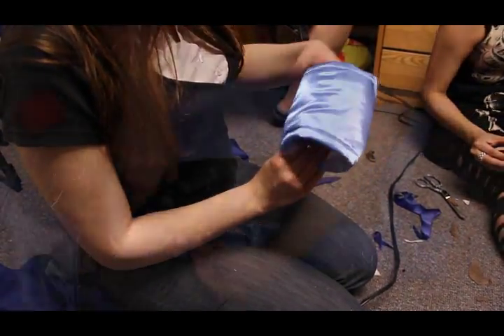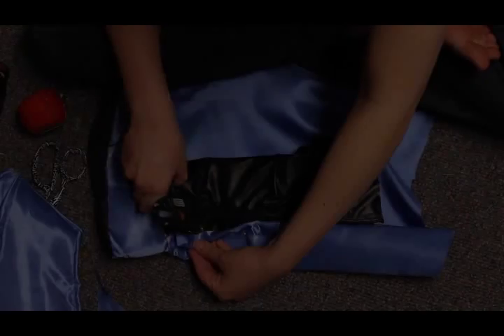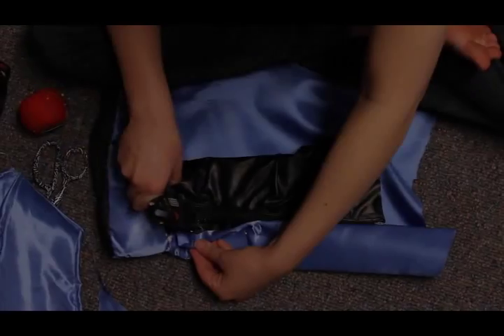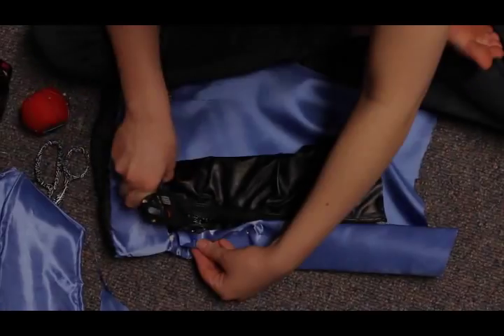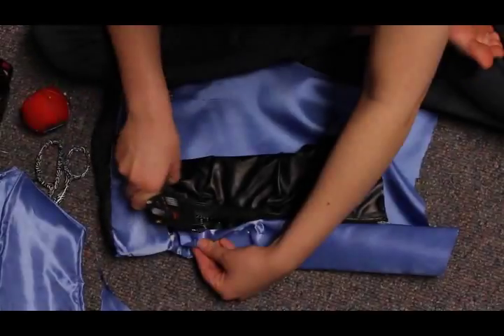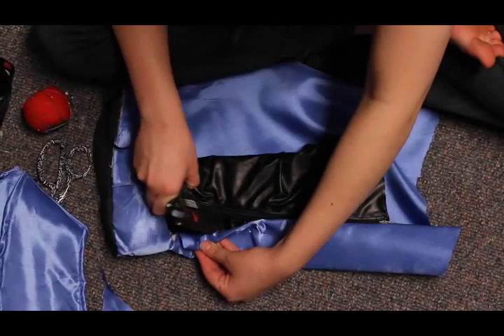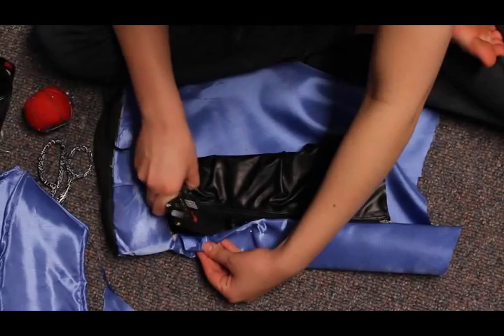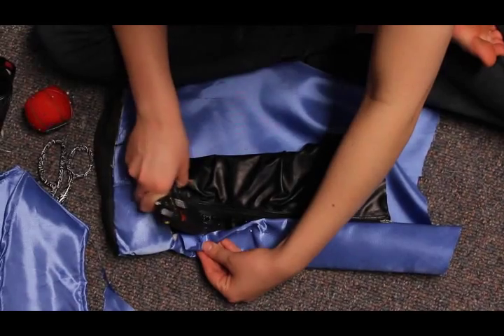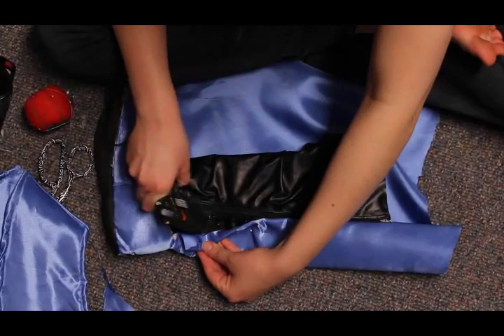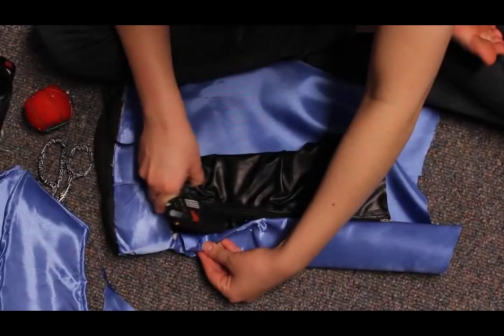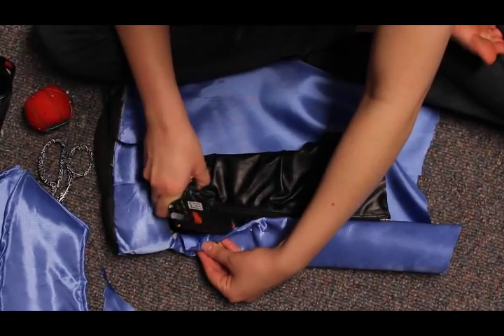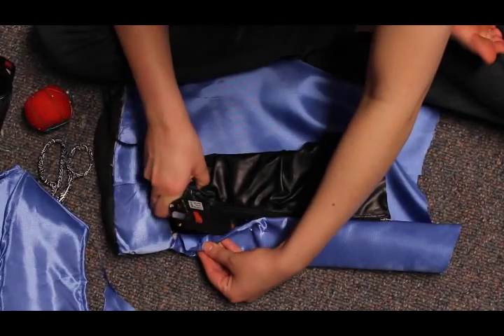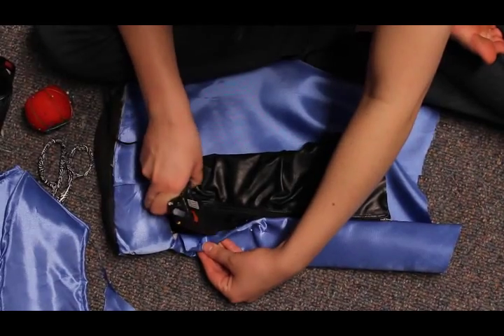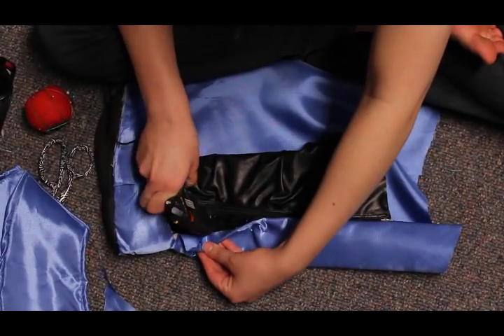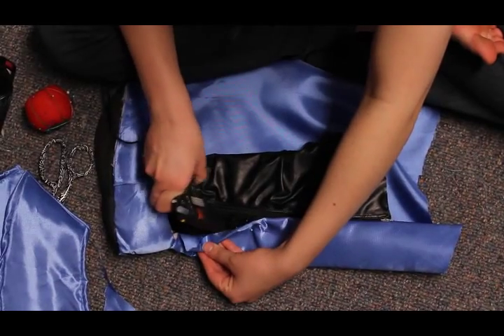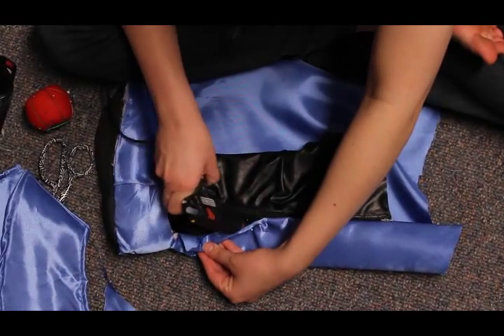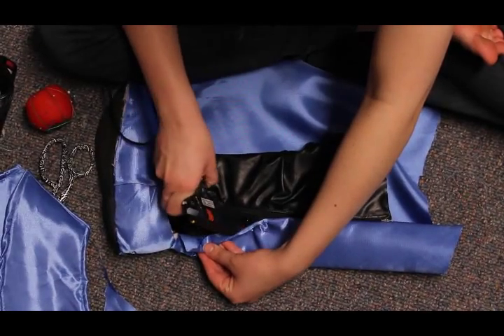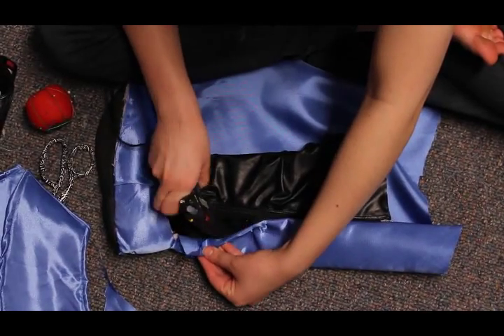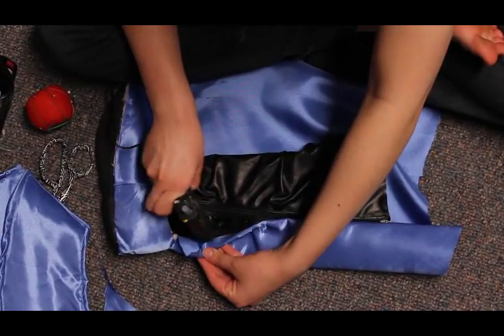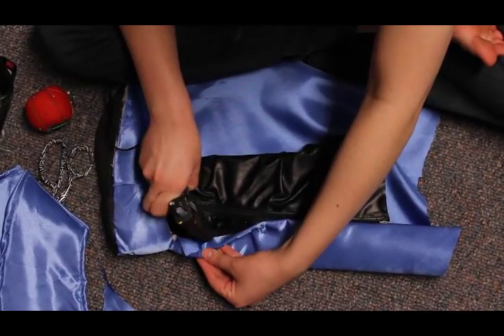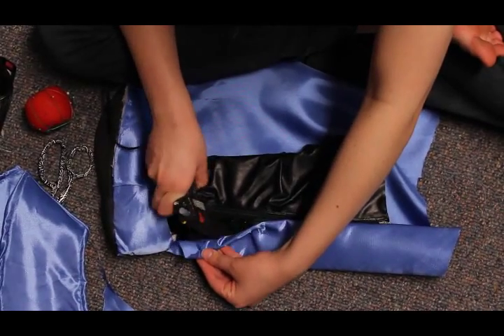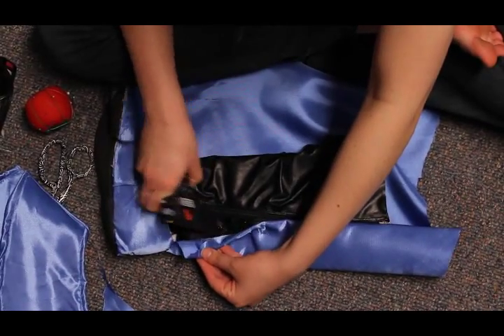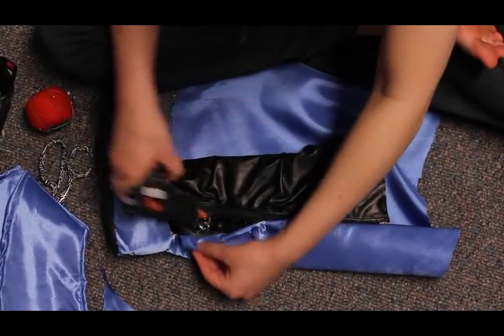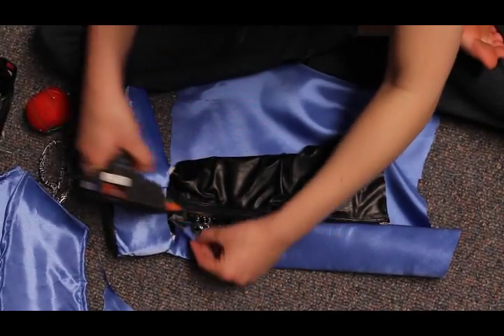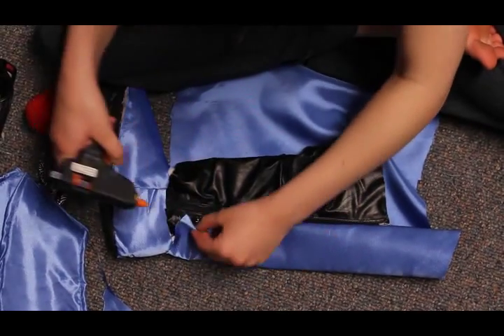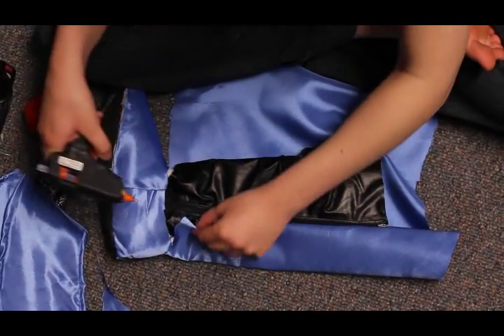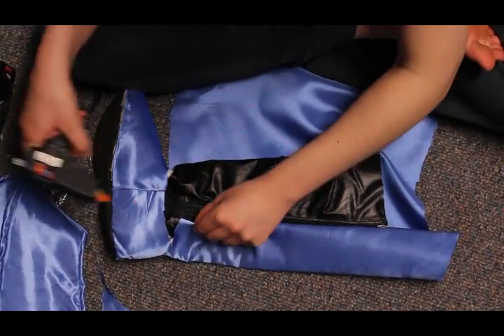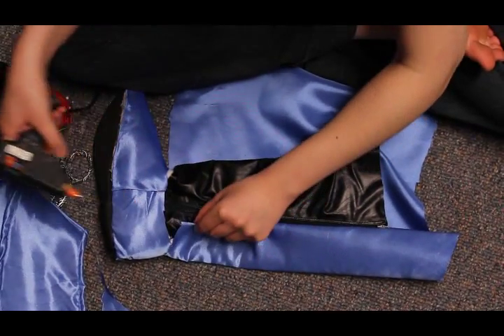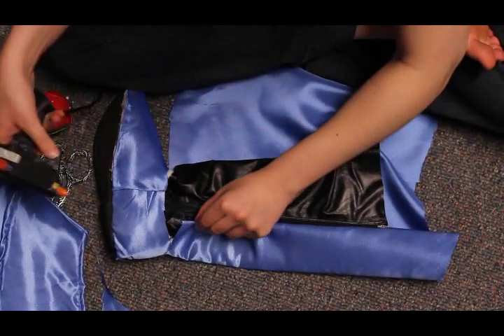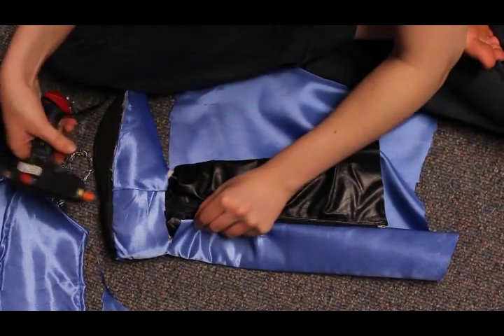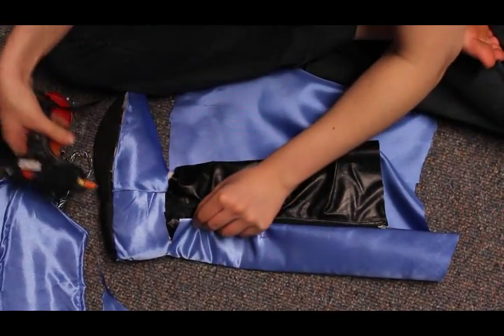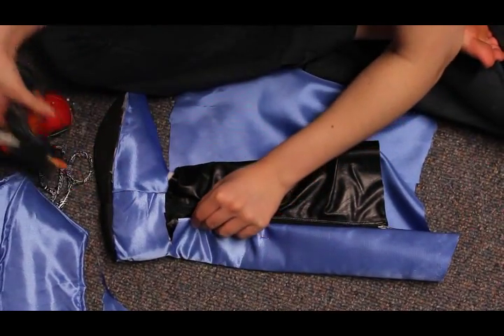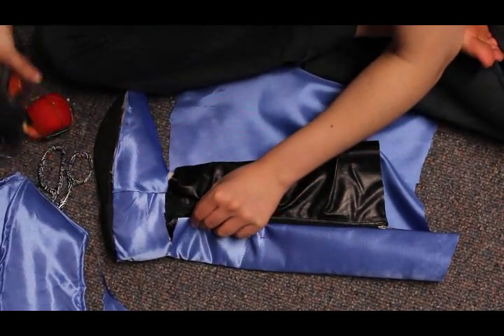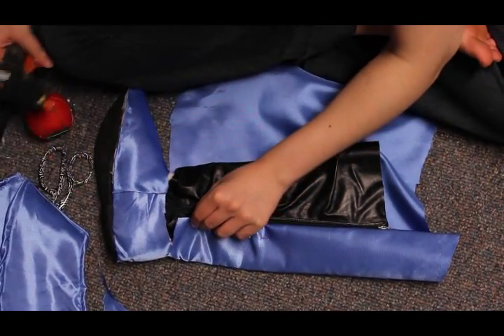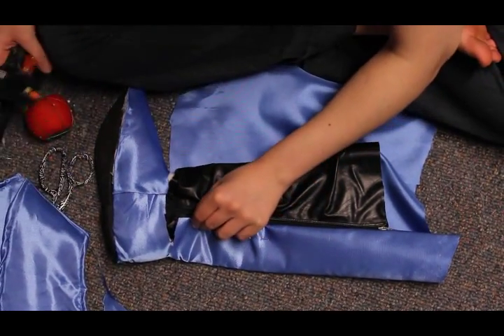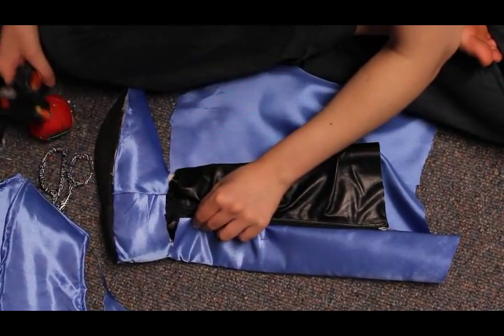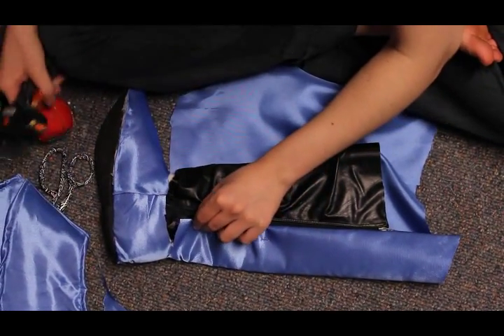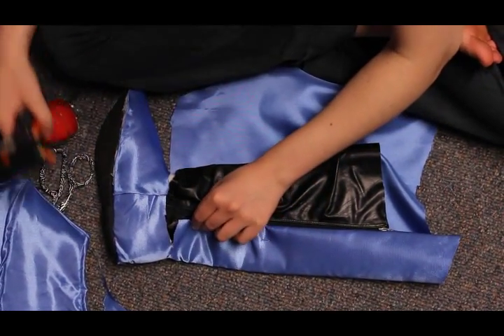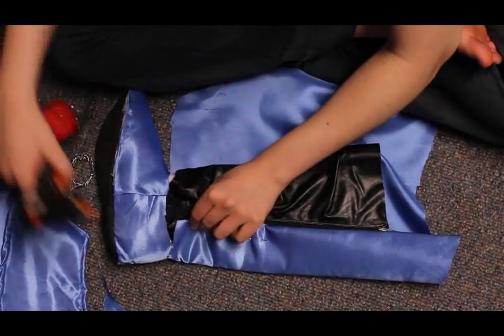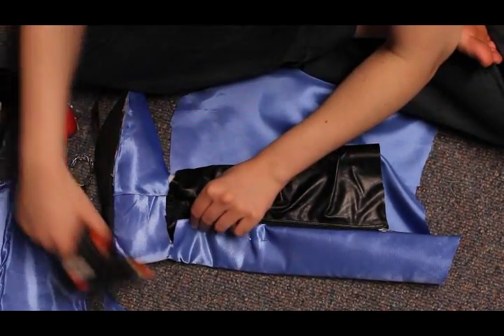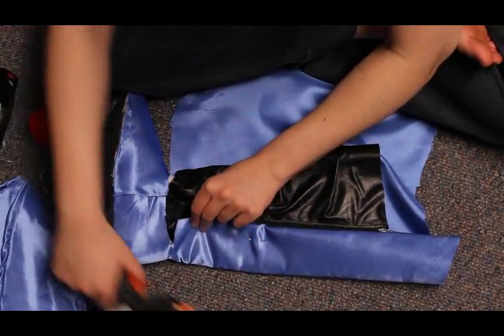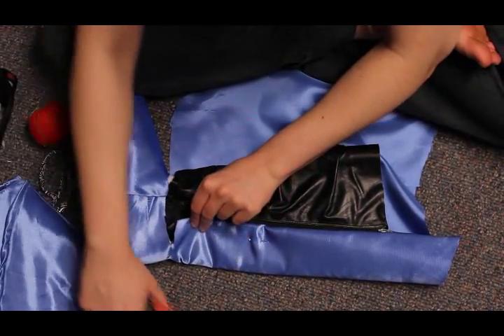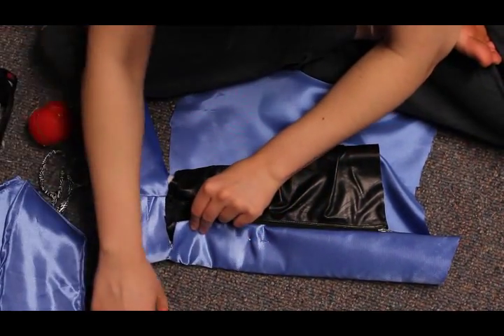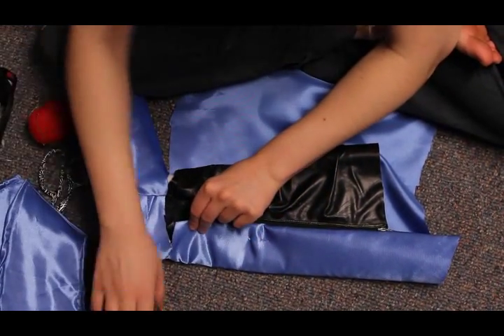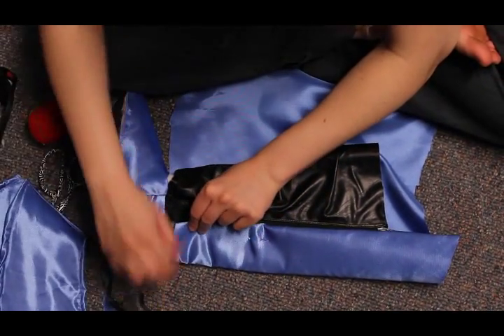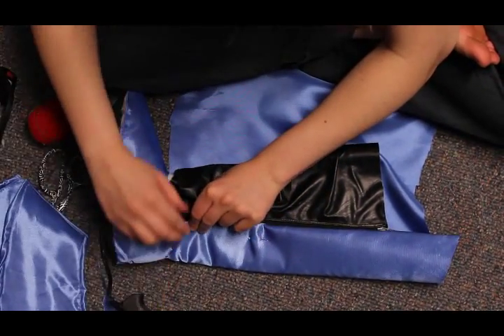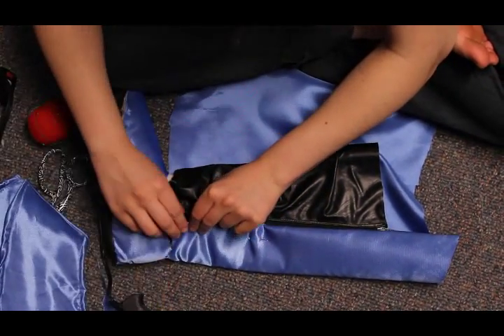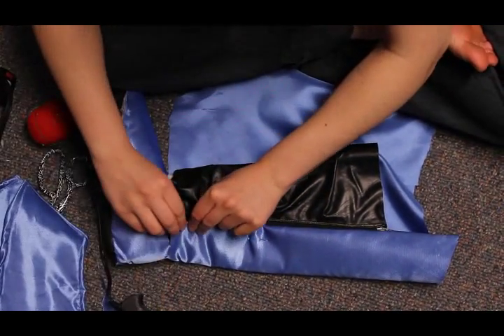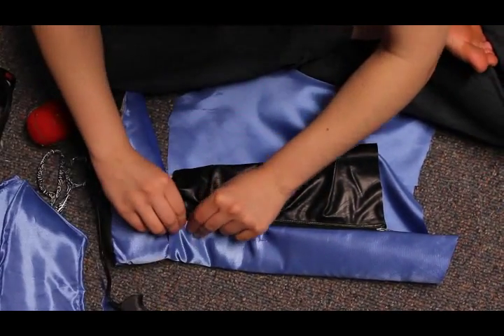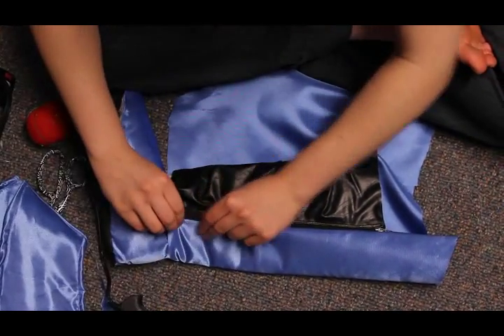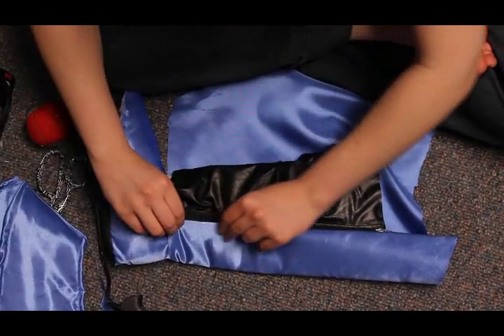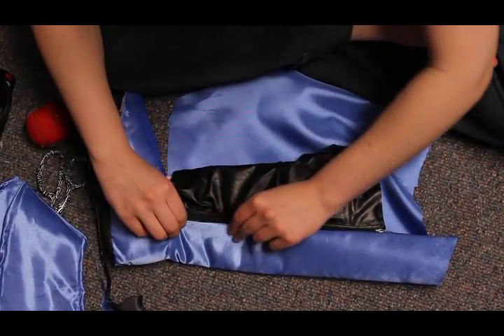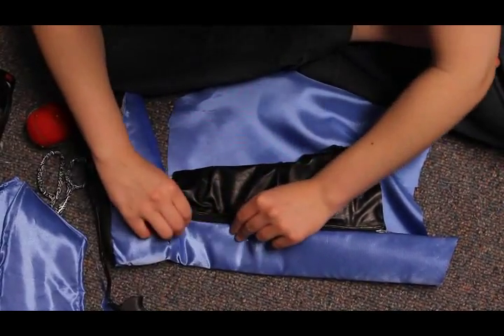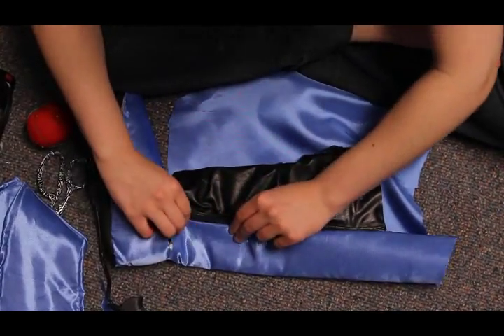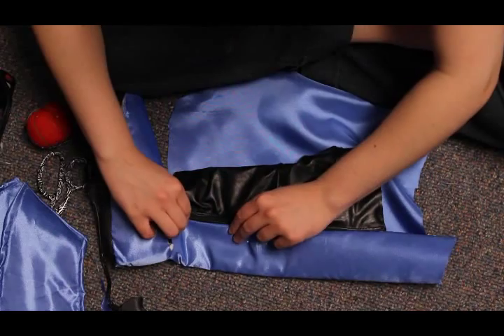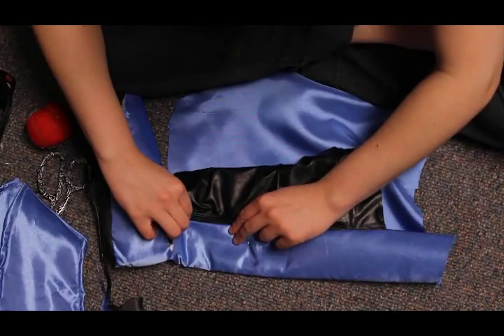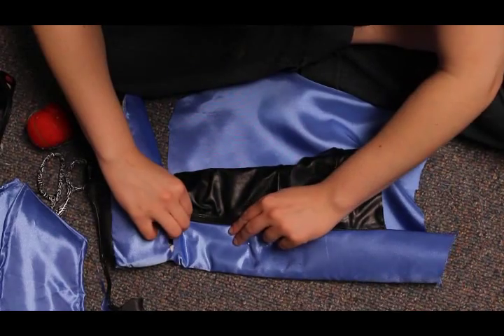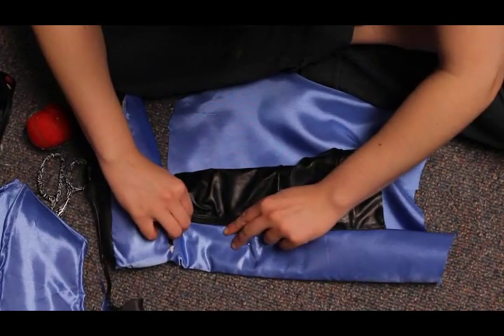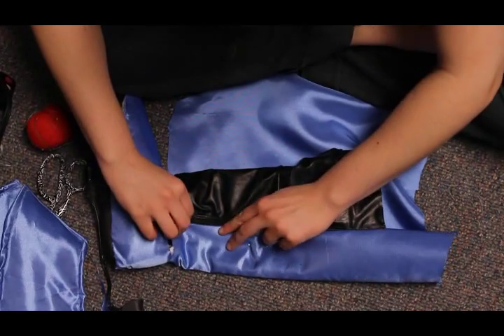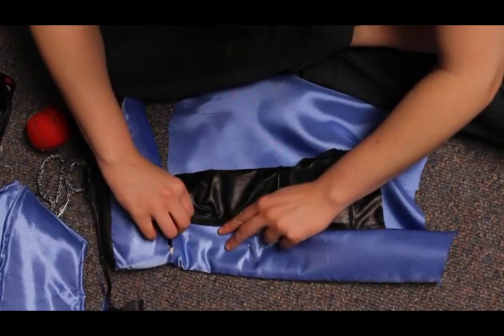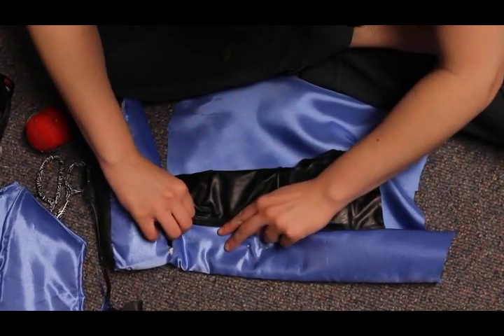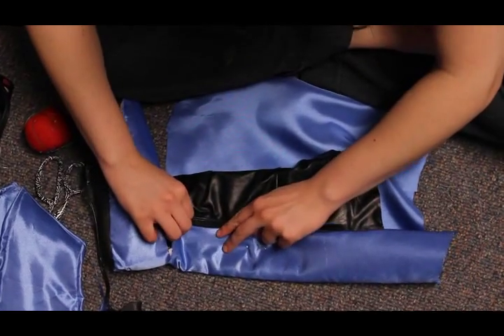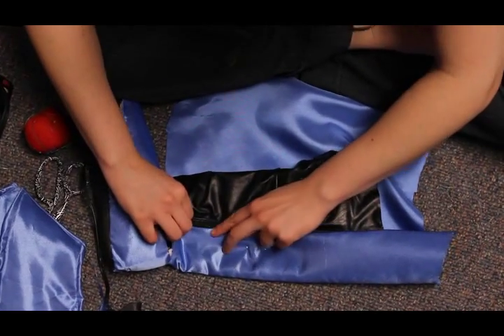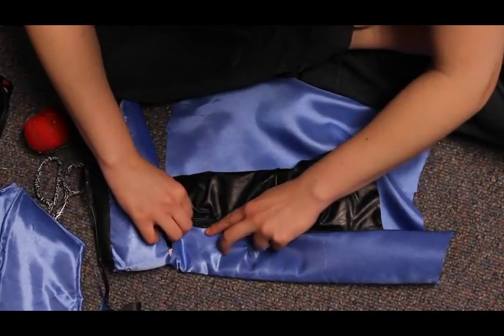We gave our shoe a glue fabric base. We attached this base with hot glue and hand sewing for extra reinforcement.